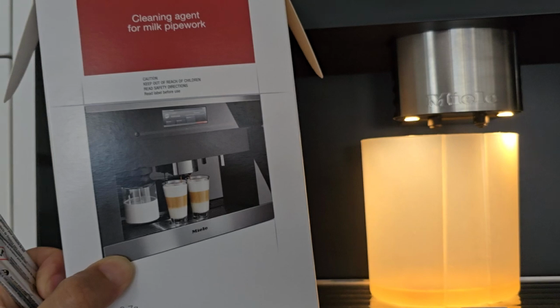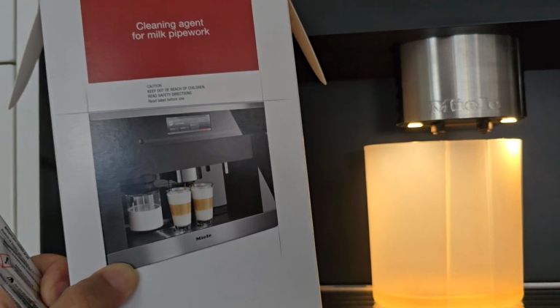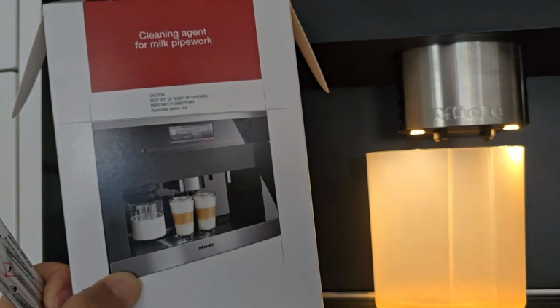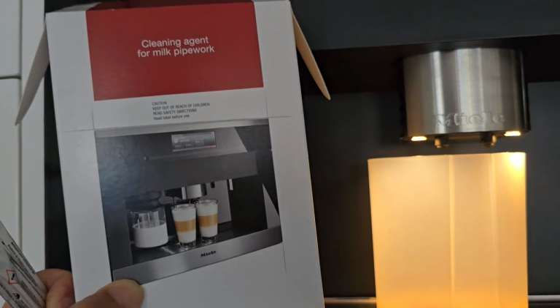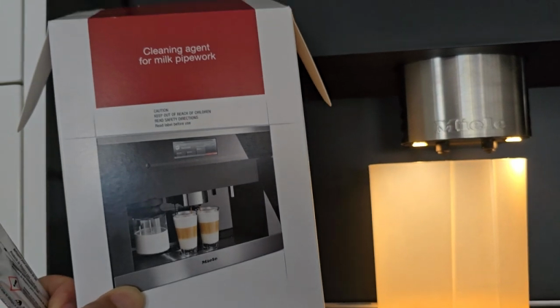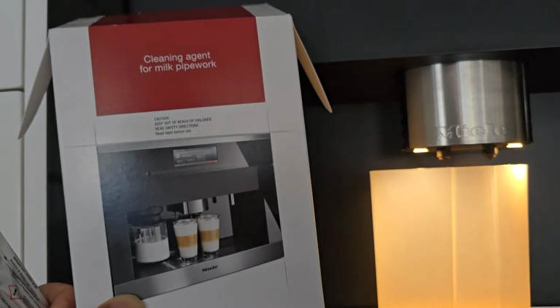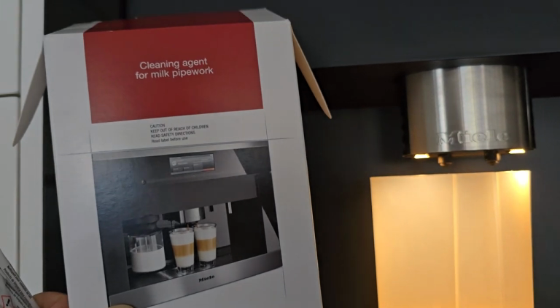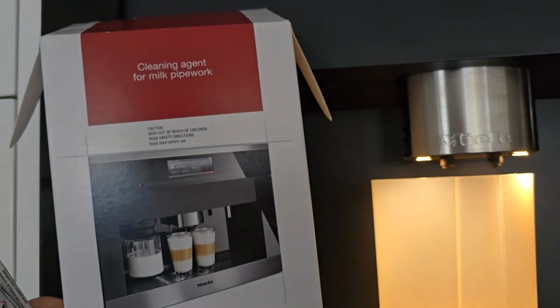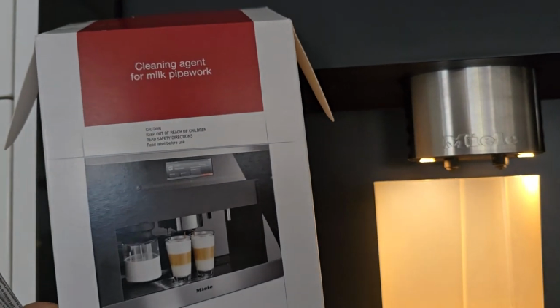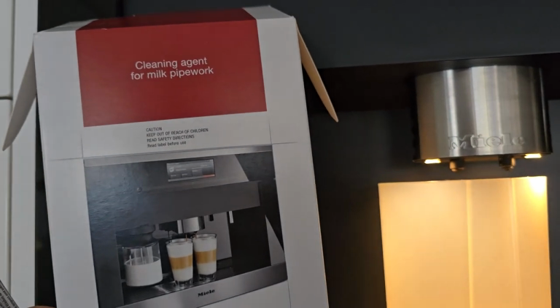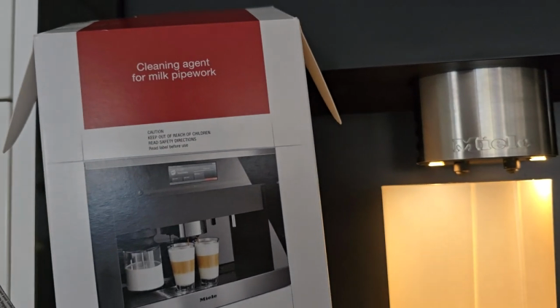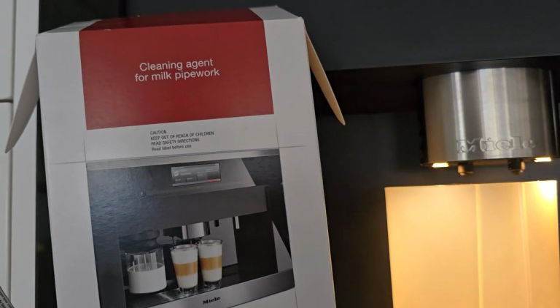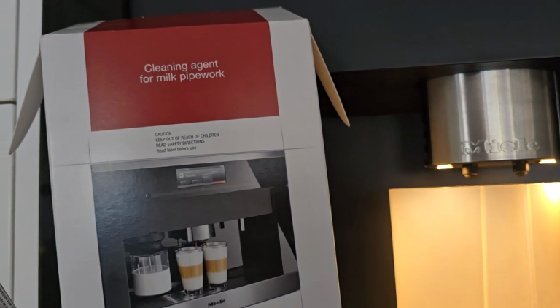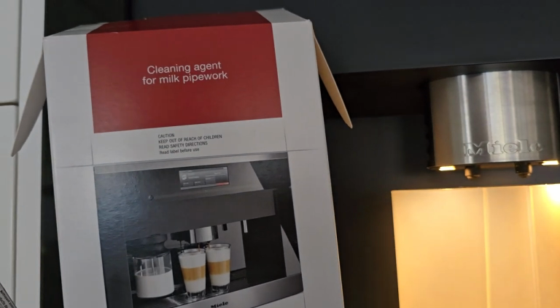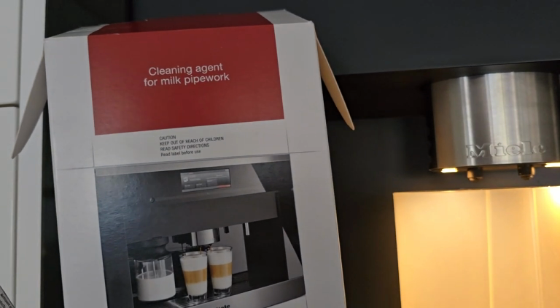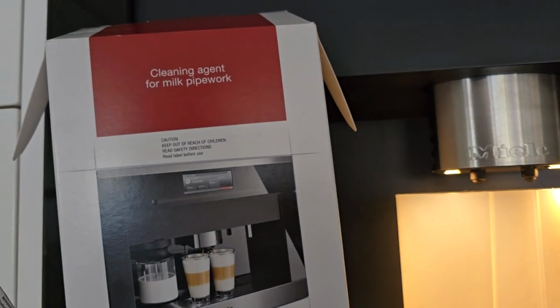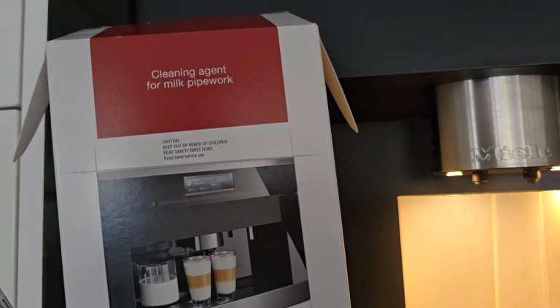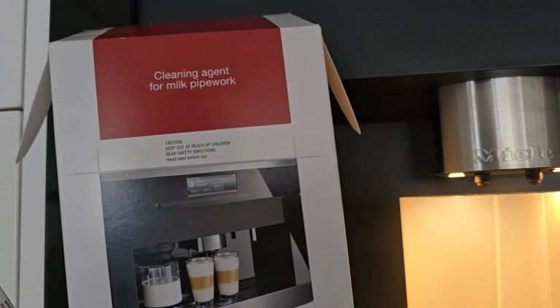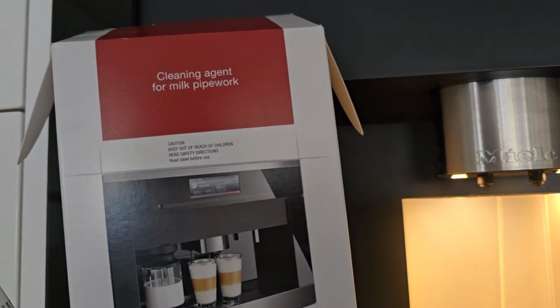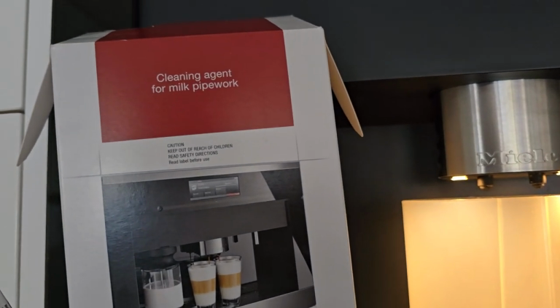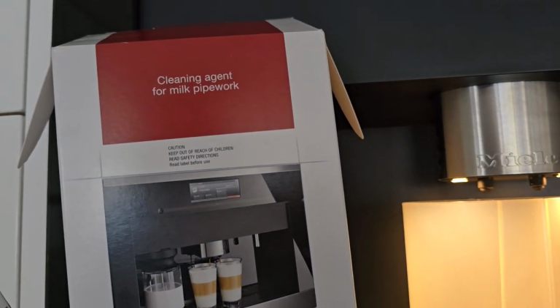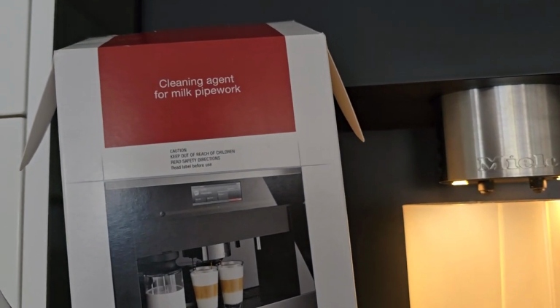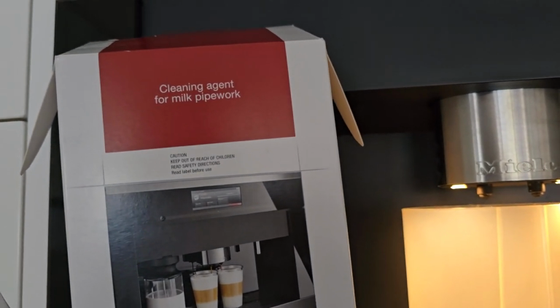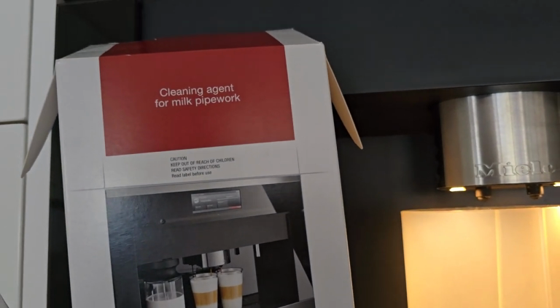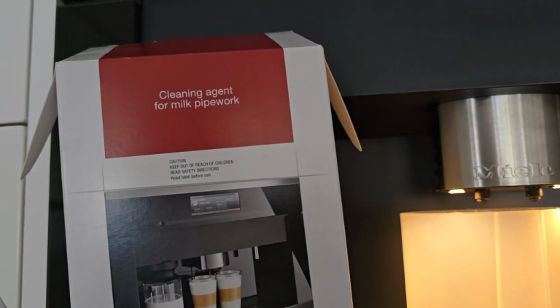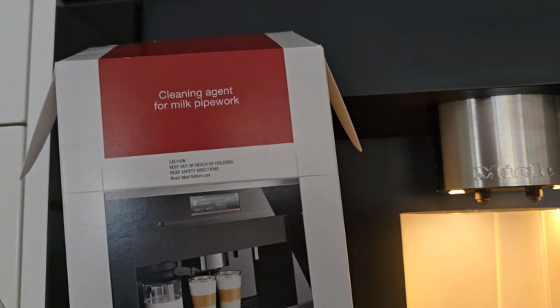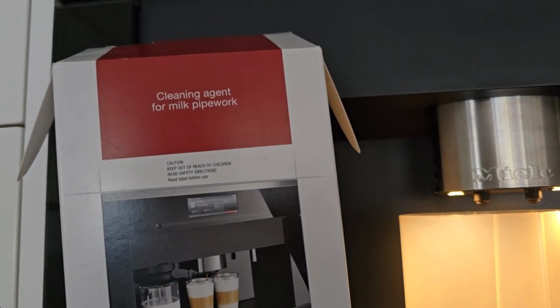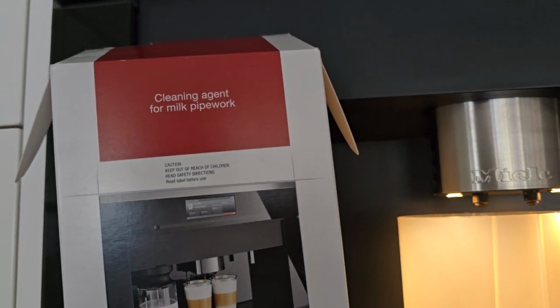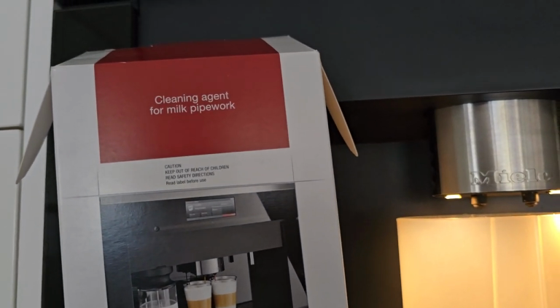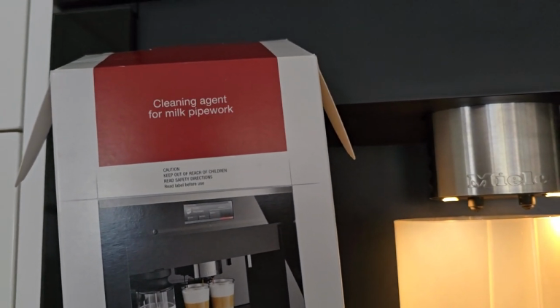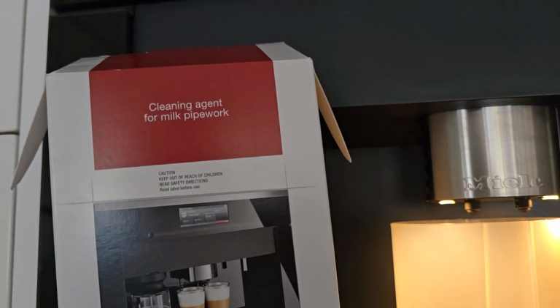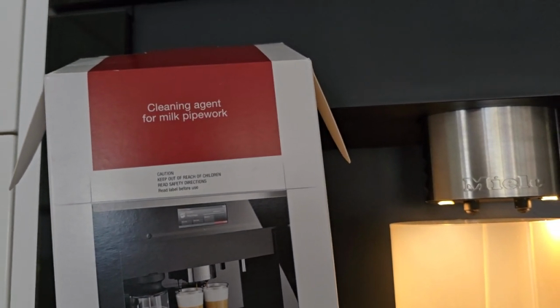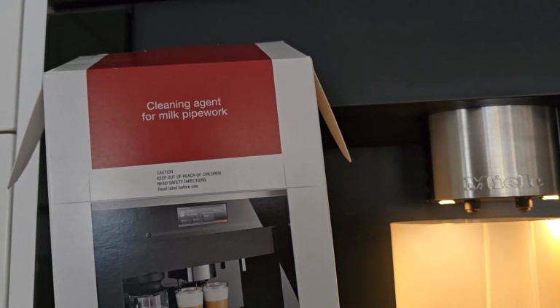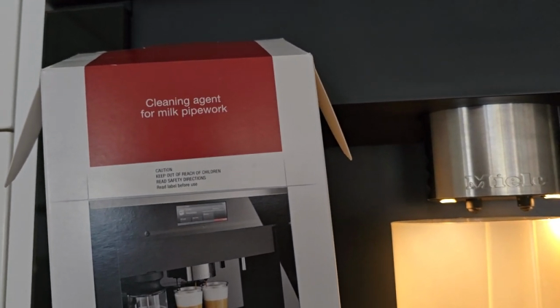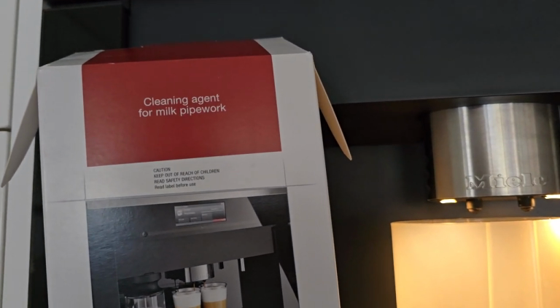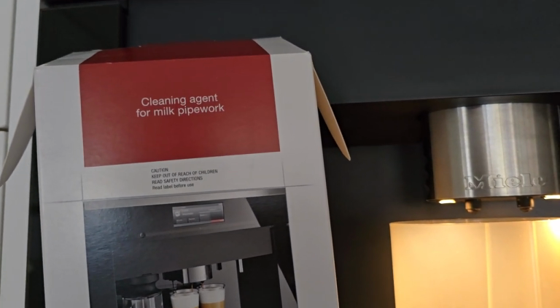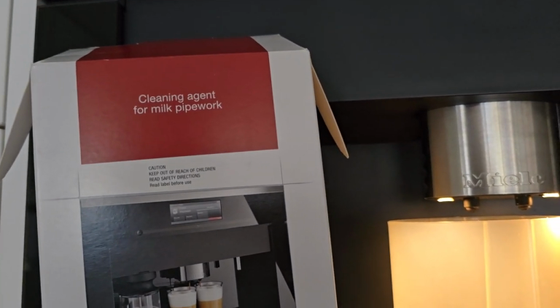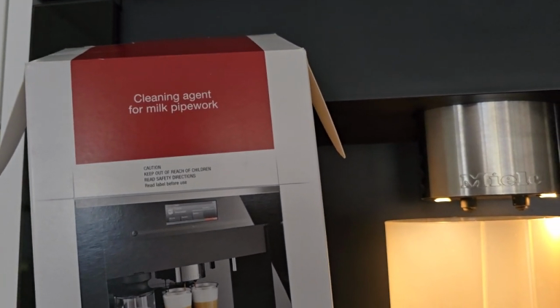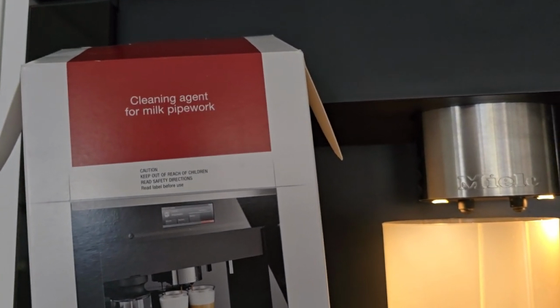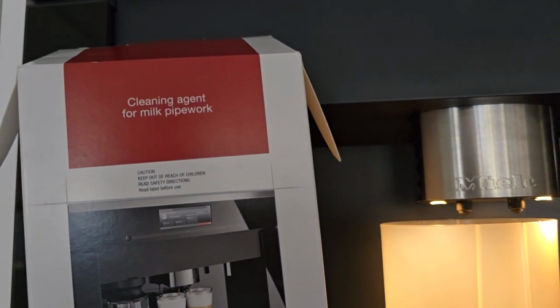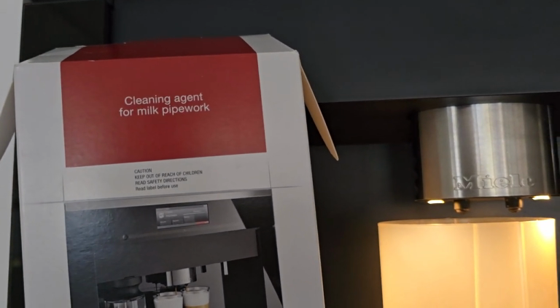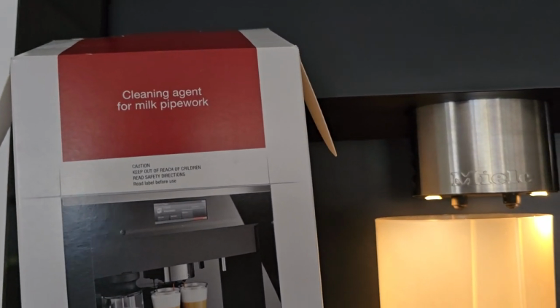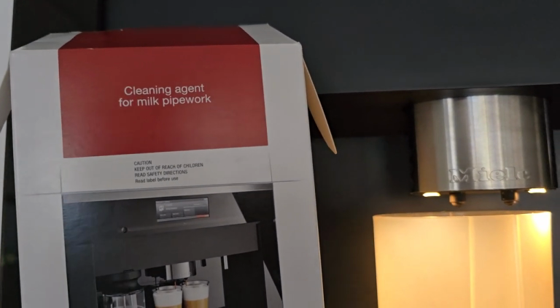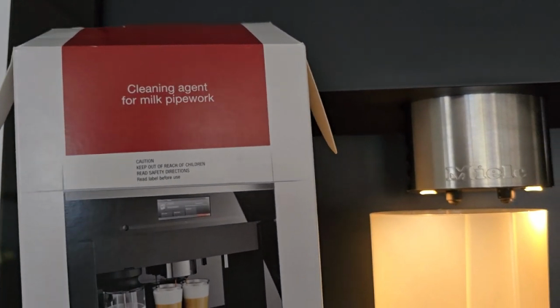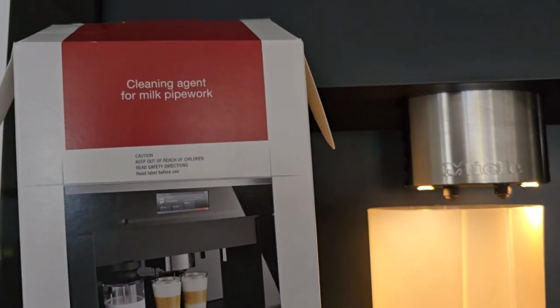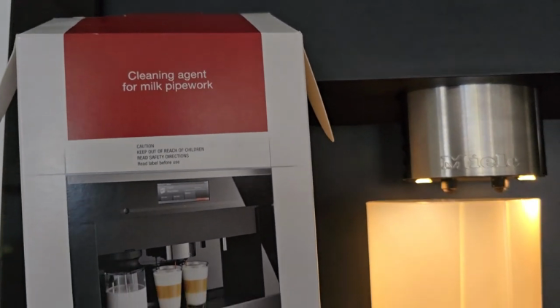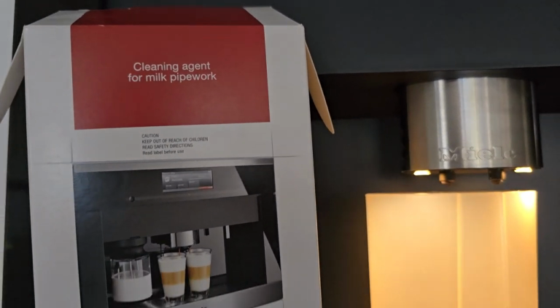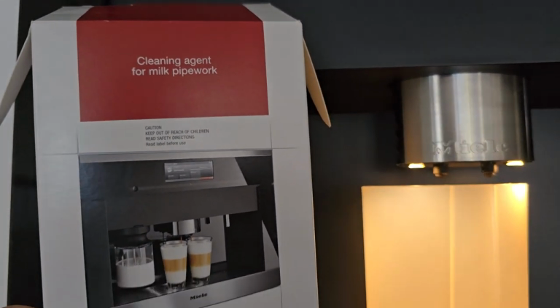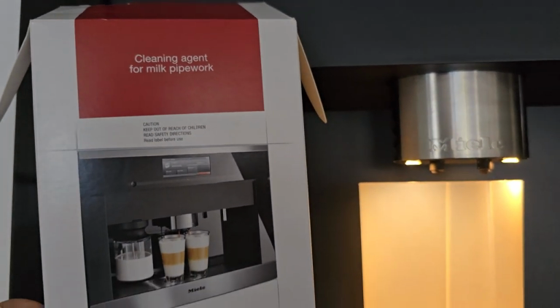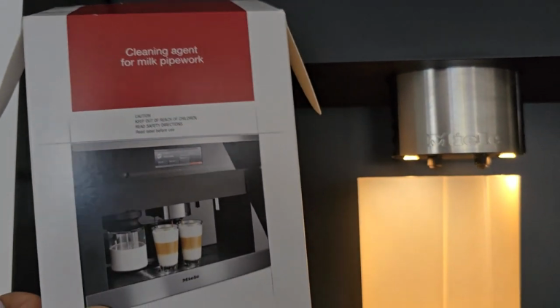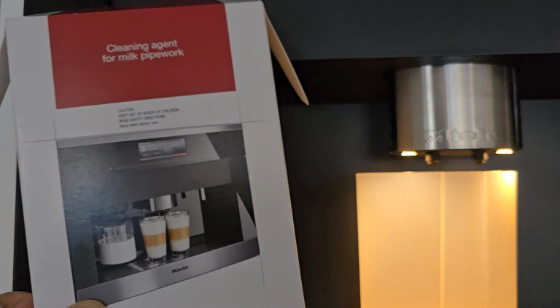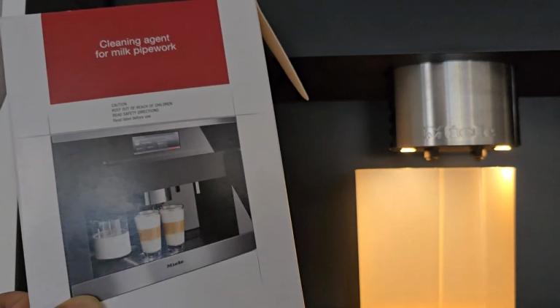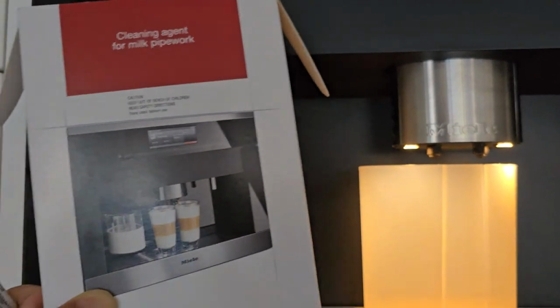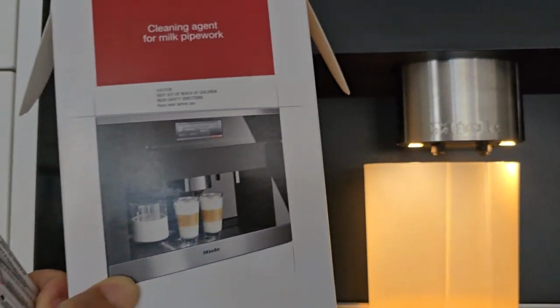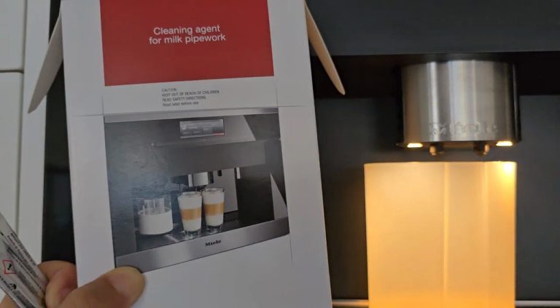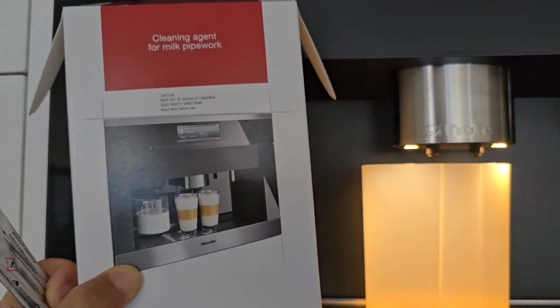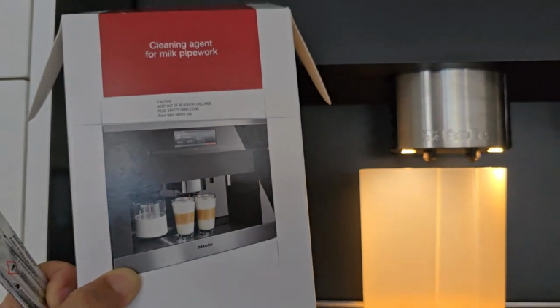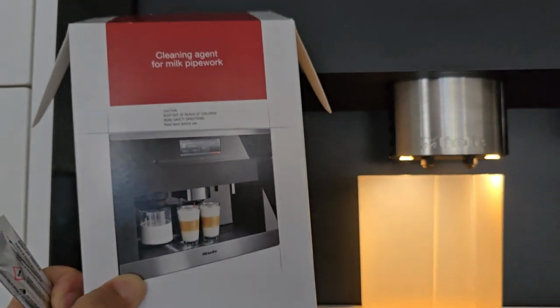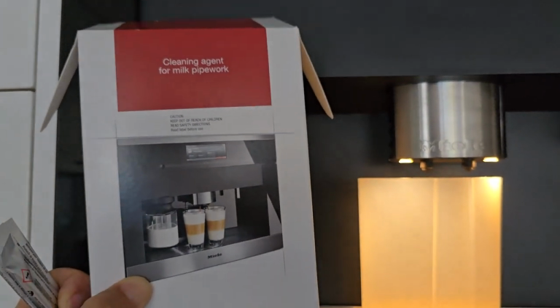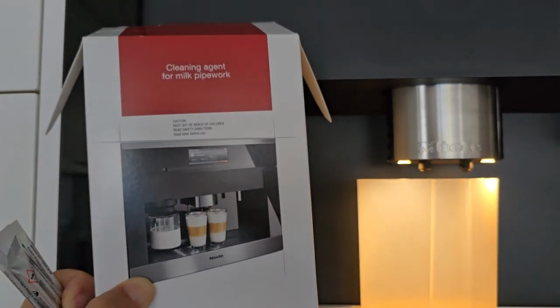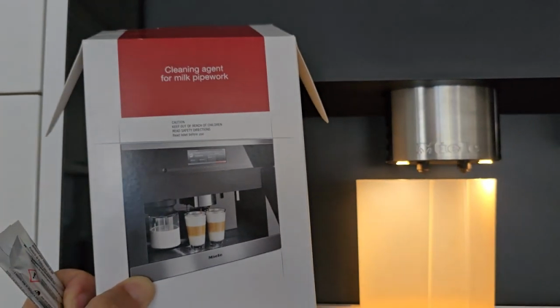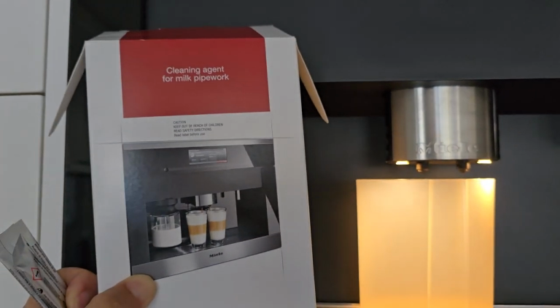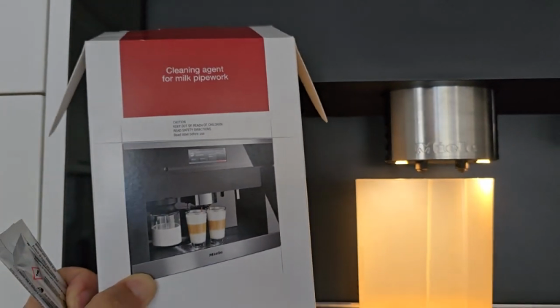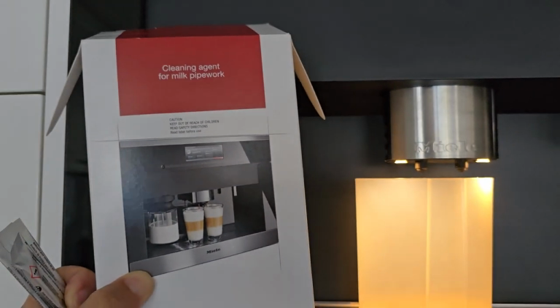What is the cleaning agent for milk pipe work? Now this is the pack here.